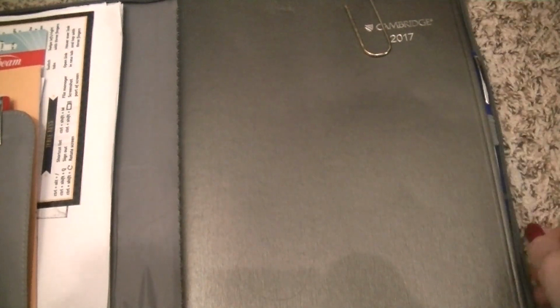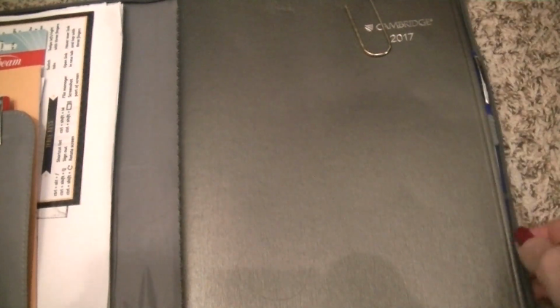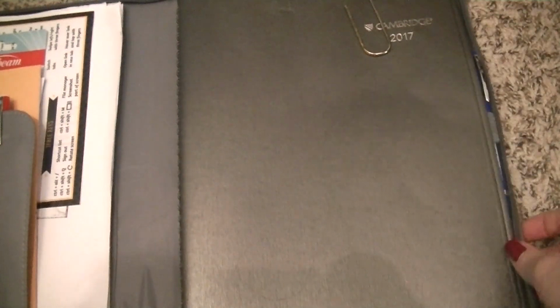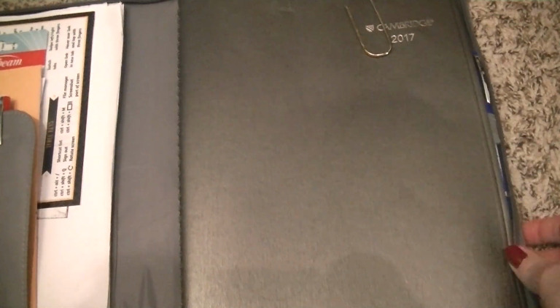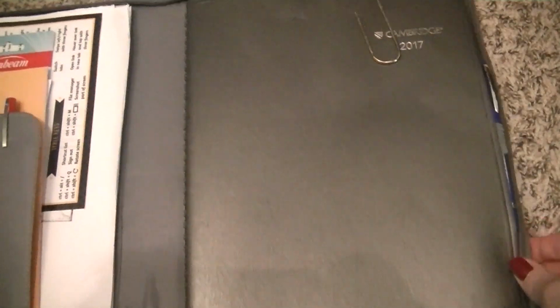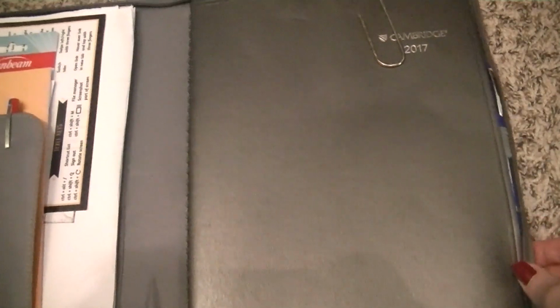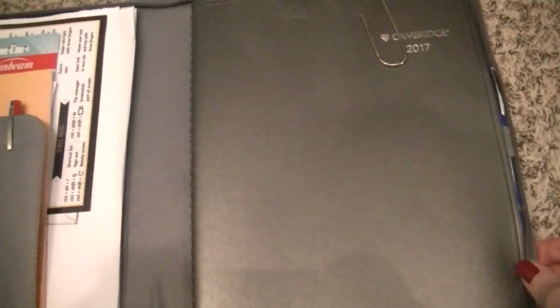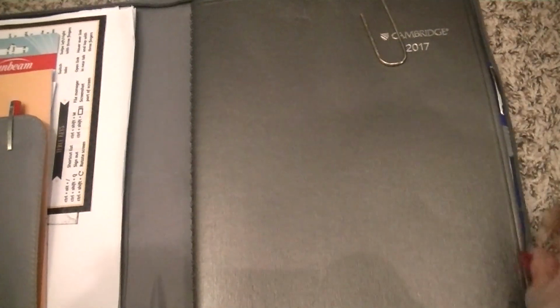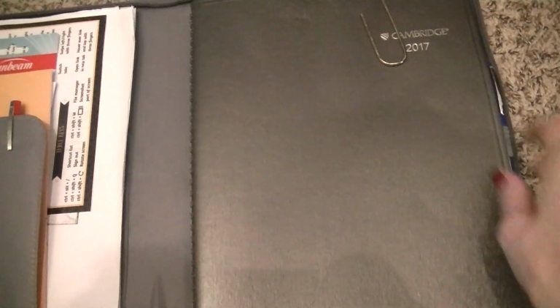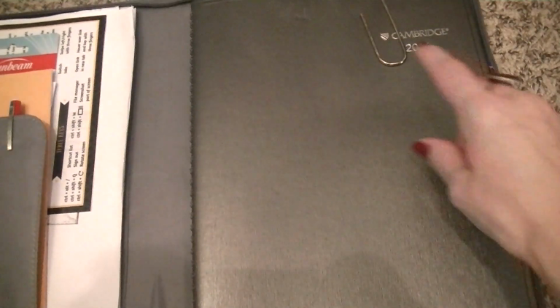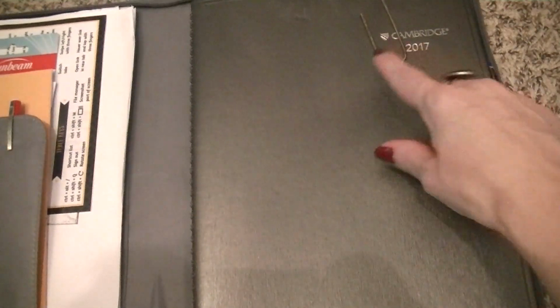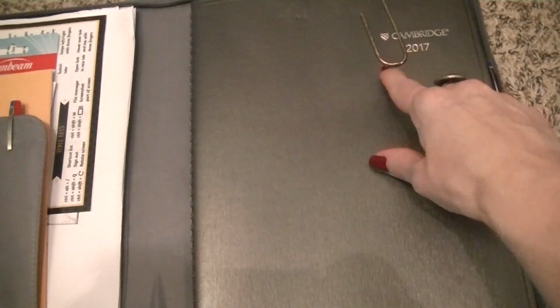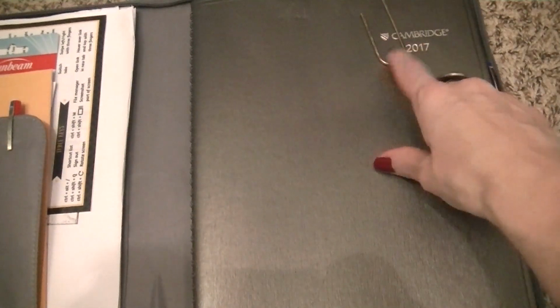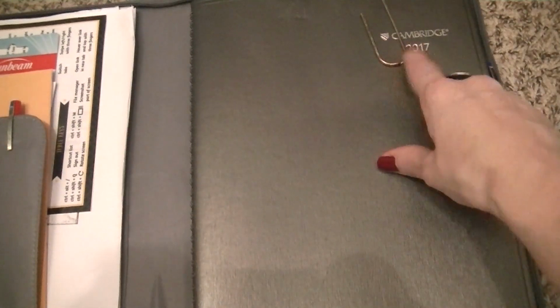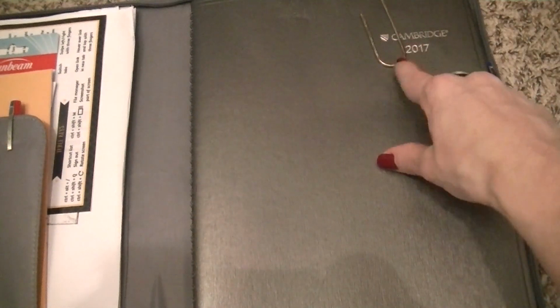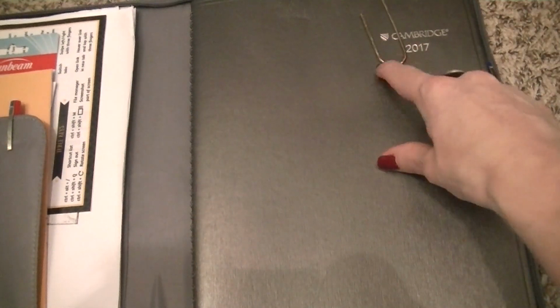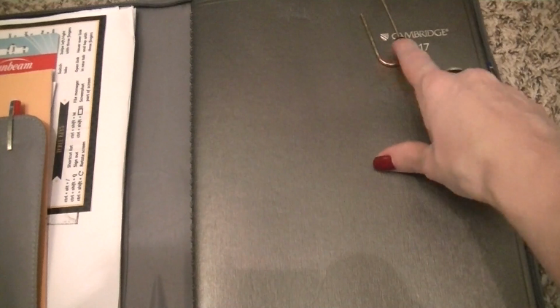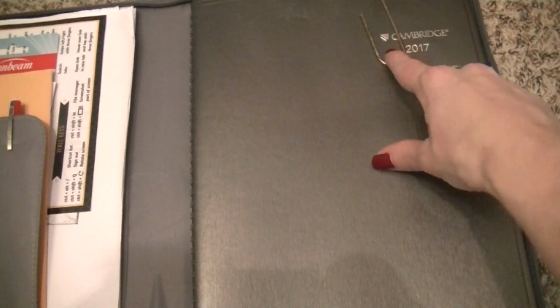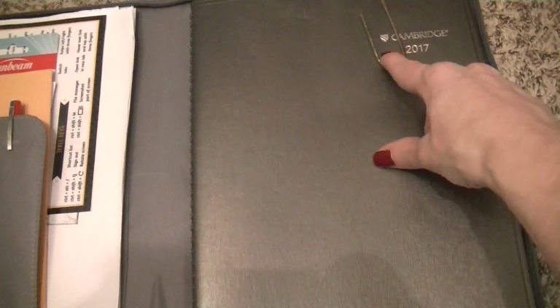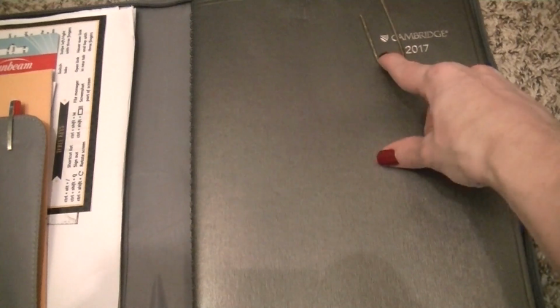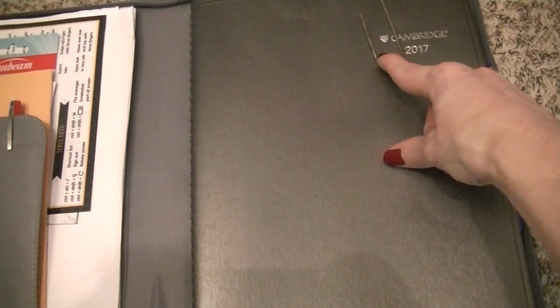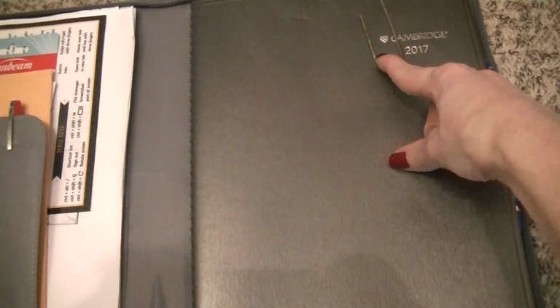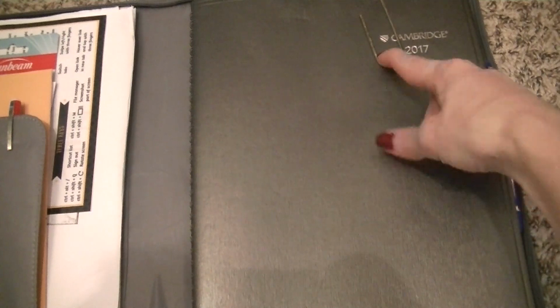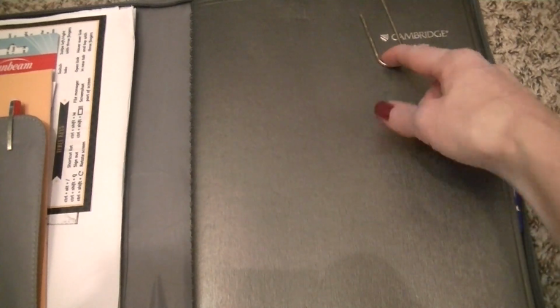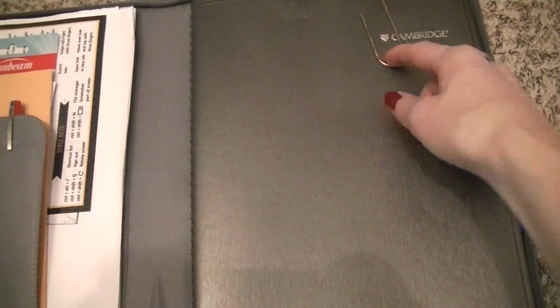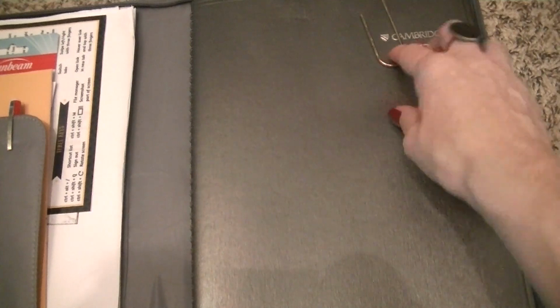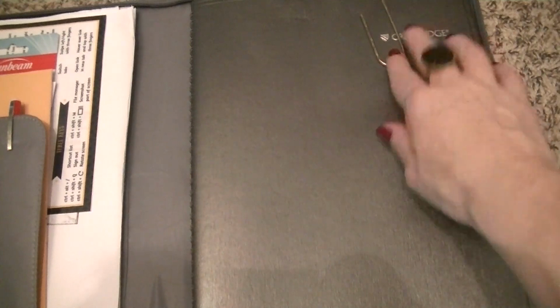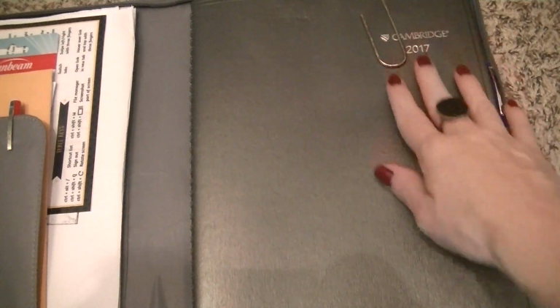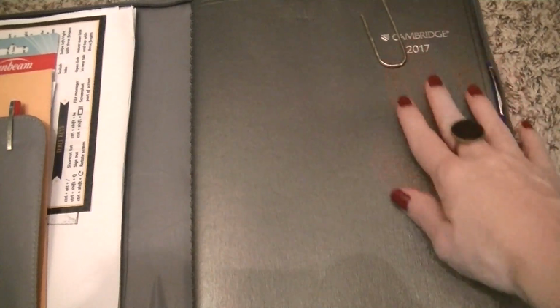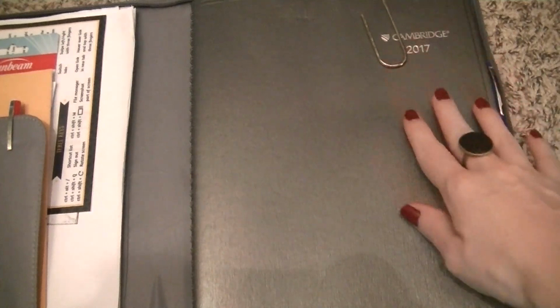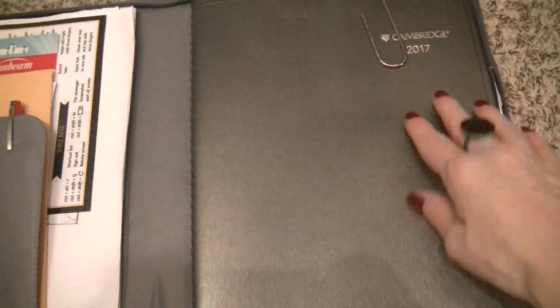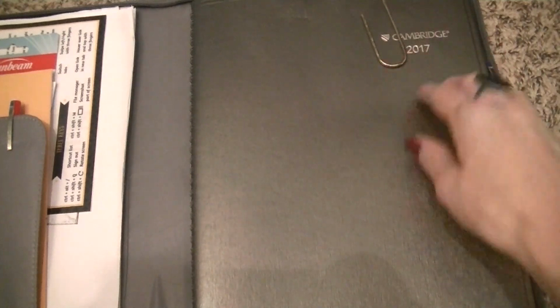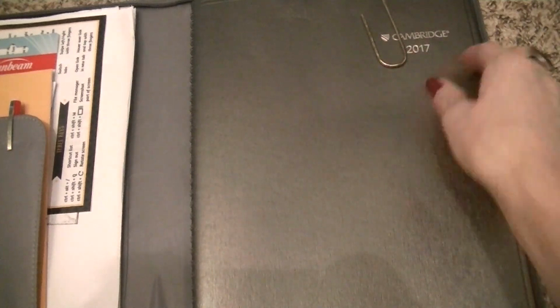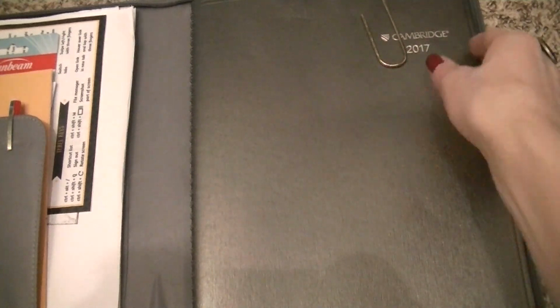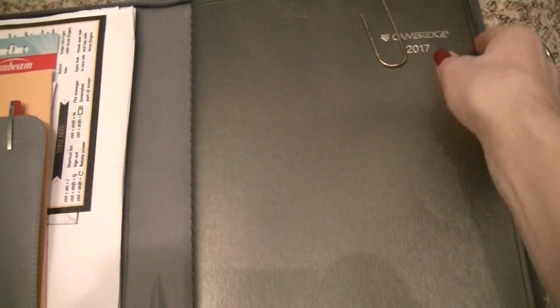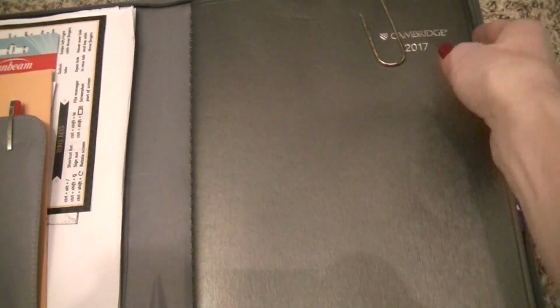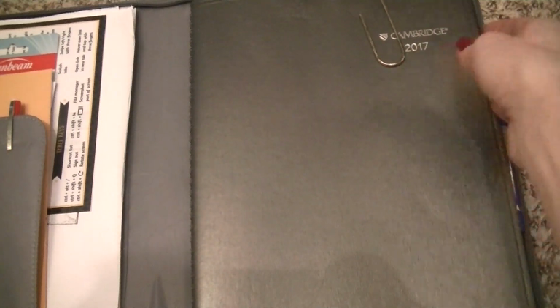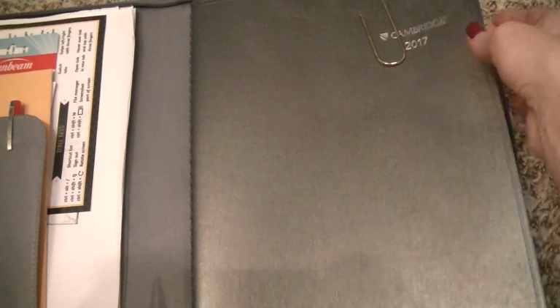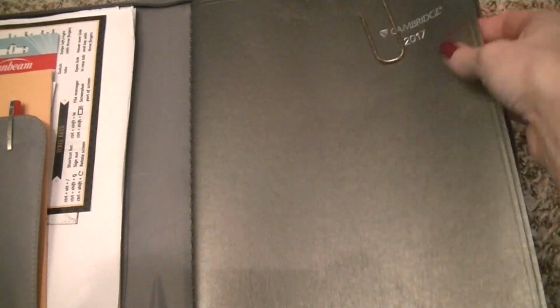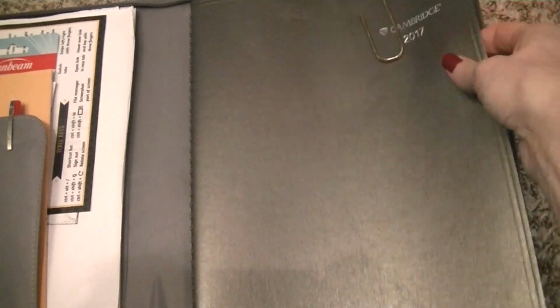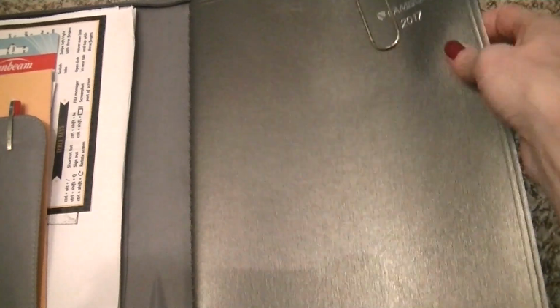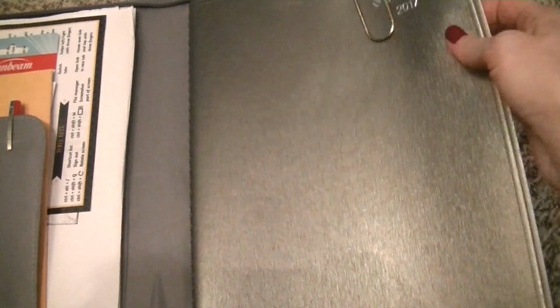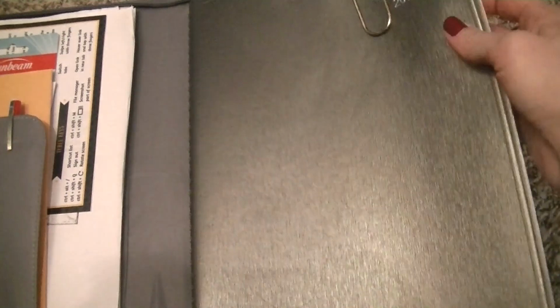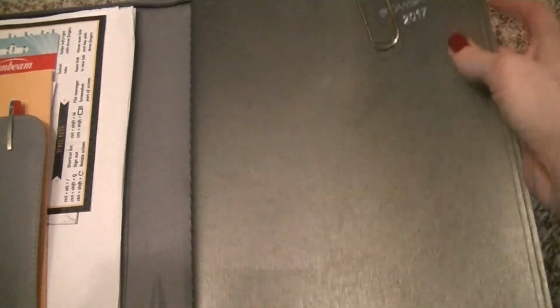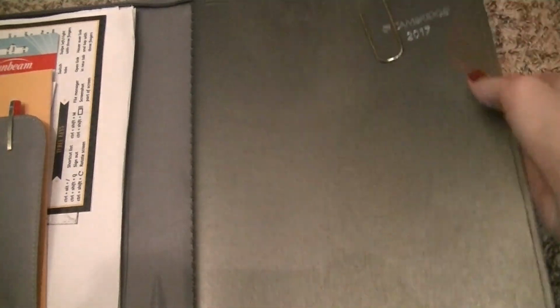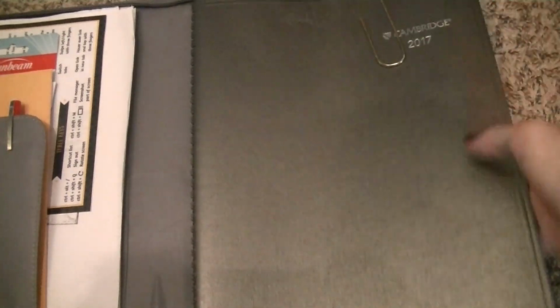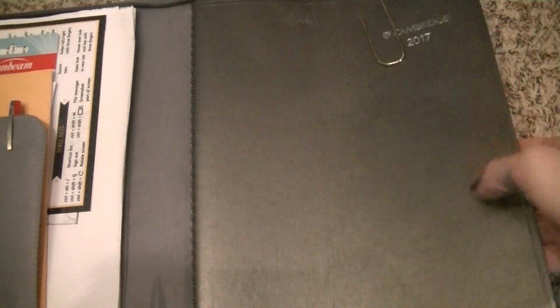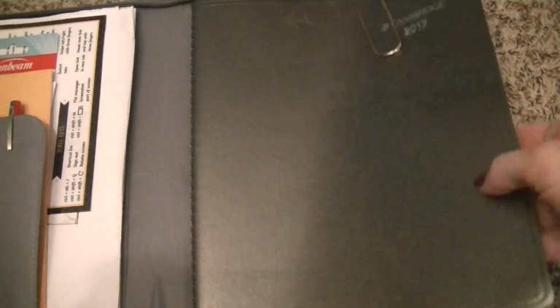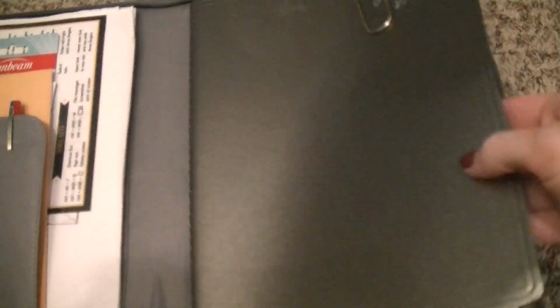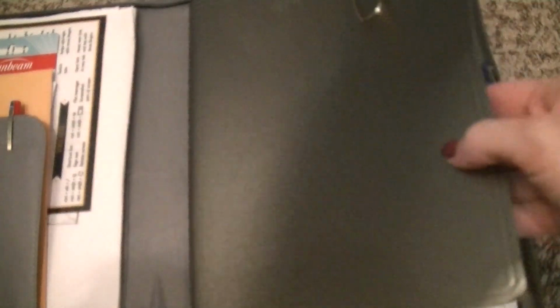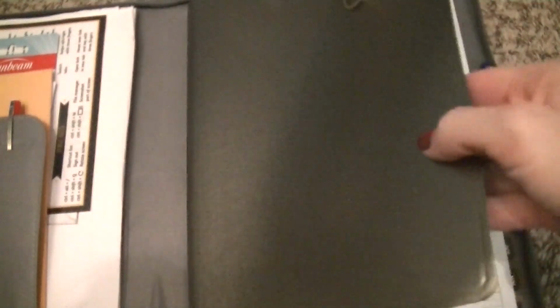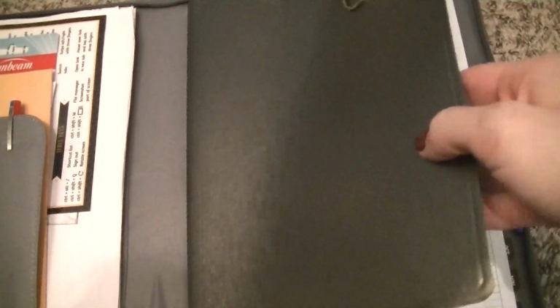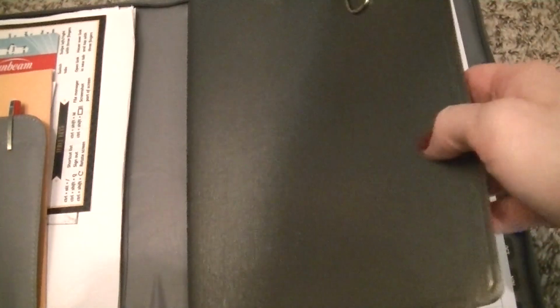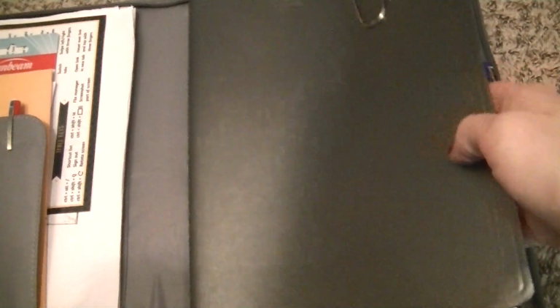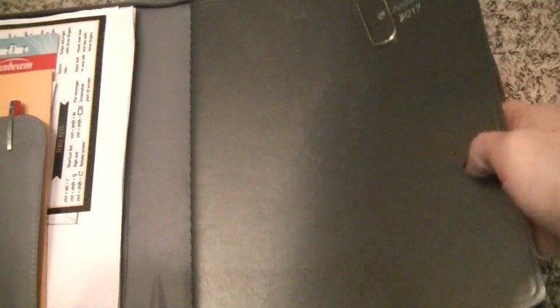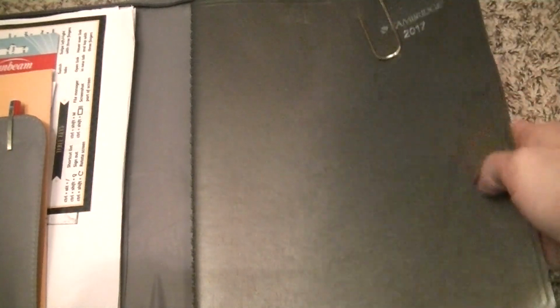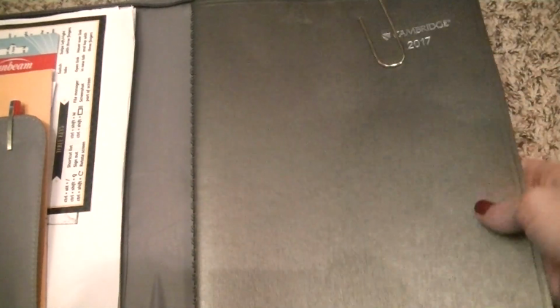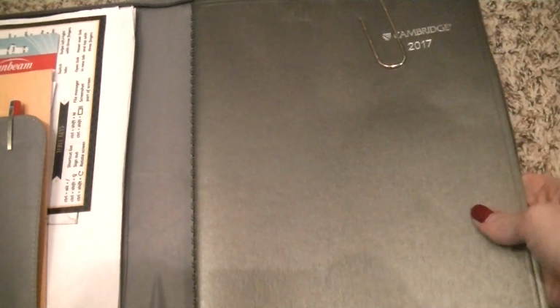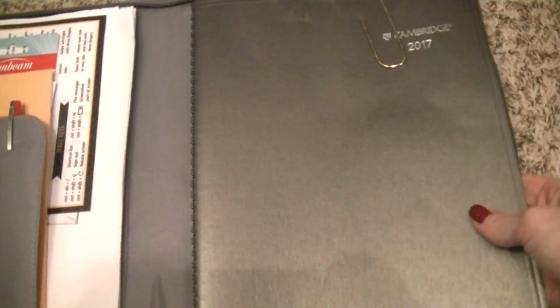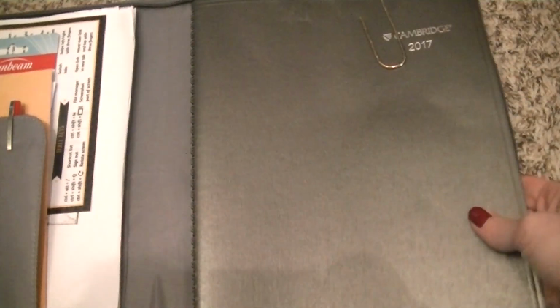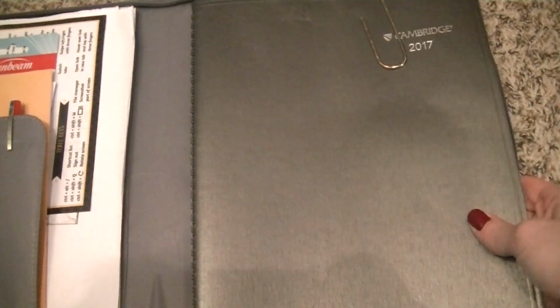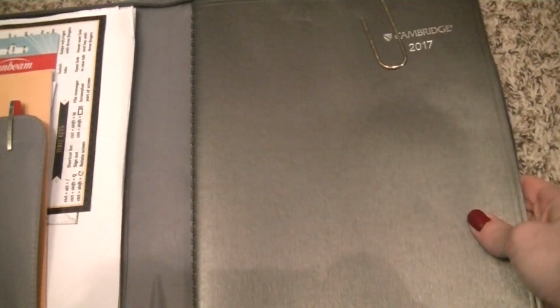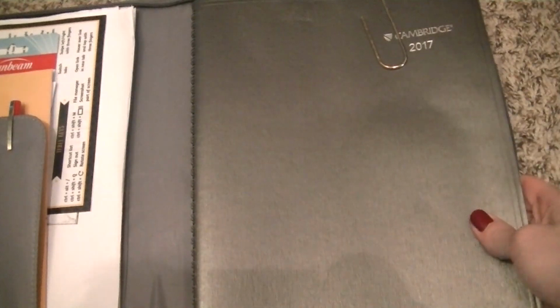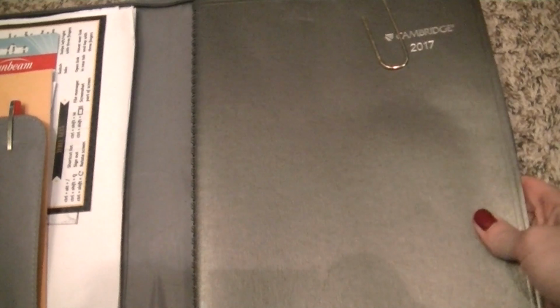And then I have this large paper clip to just make sure I can flip exactly to the page that I want.